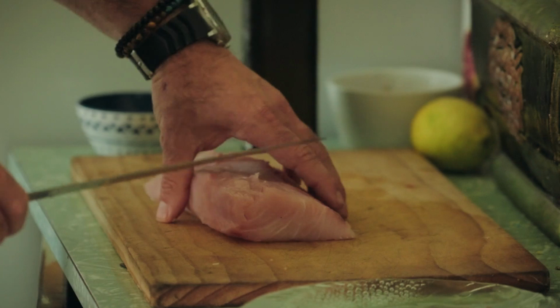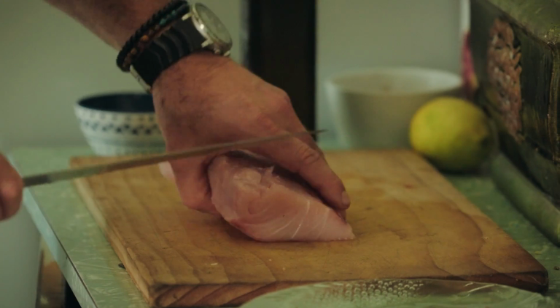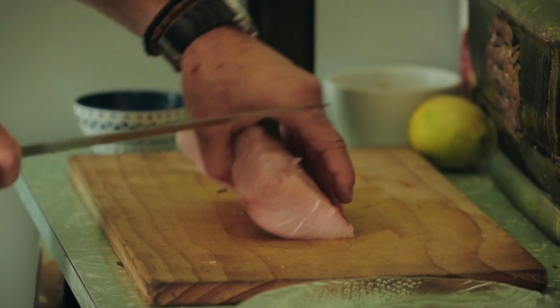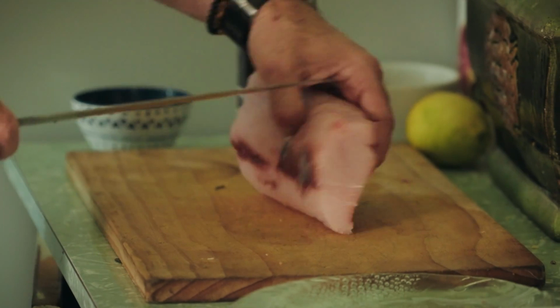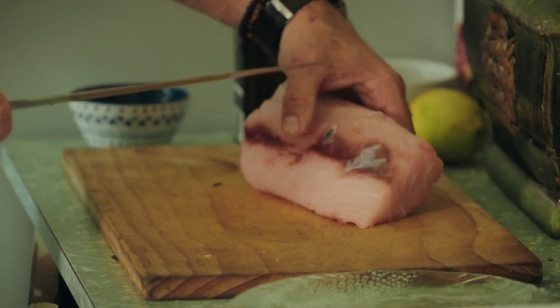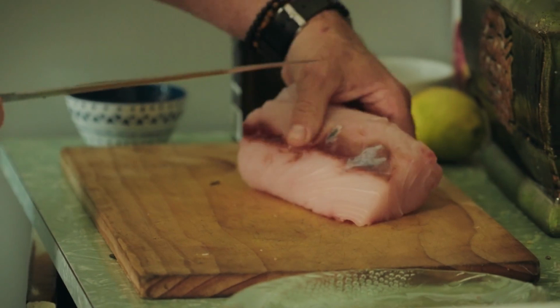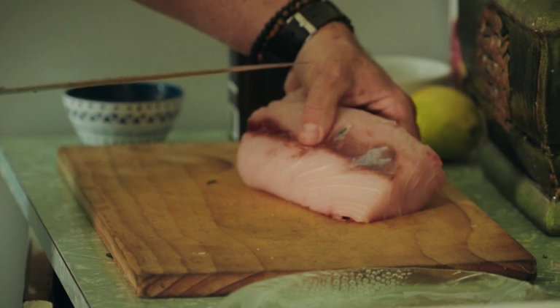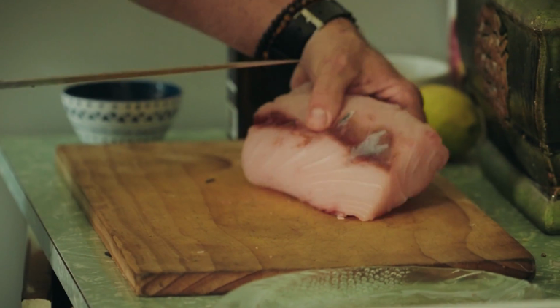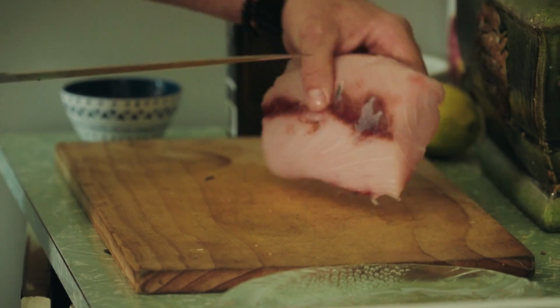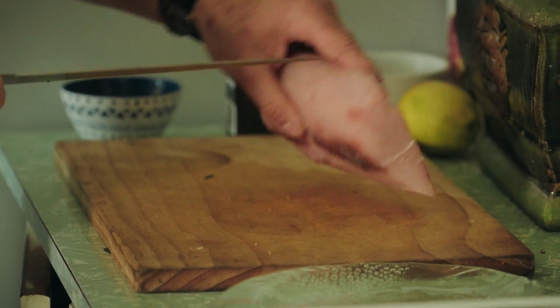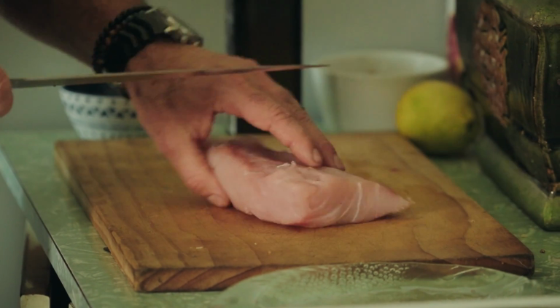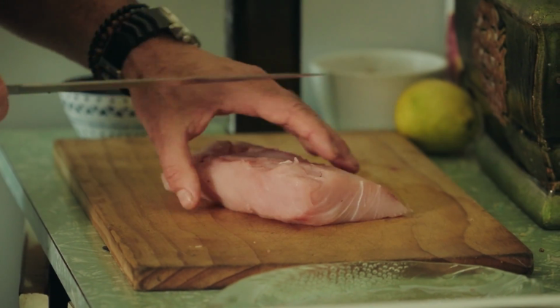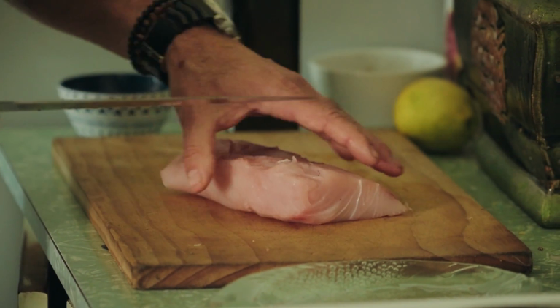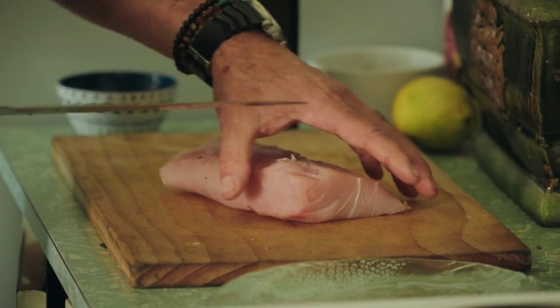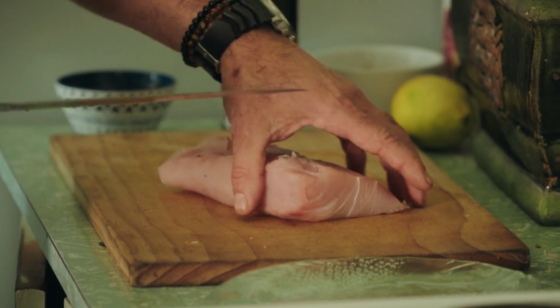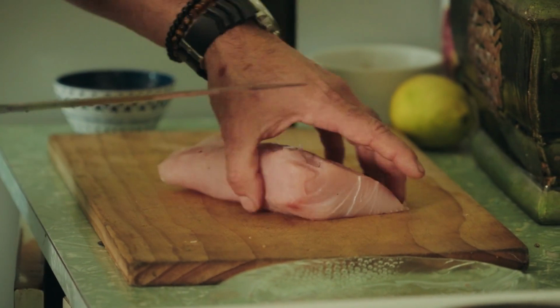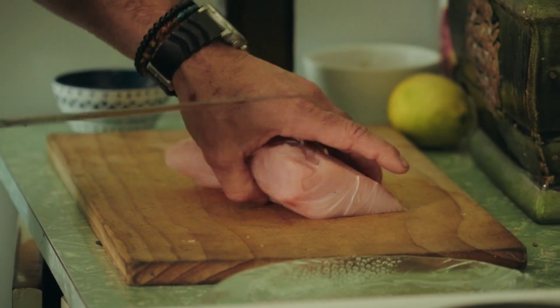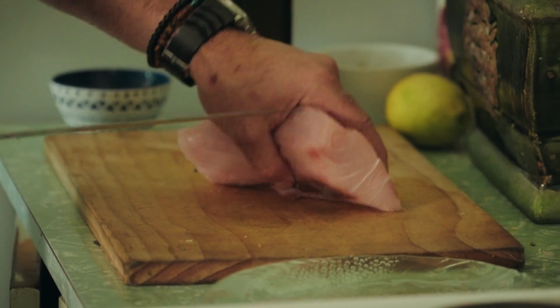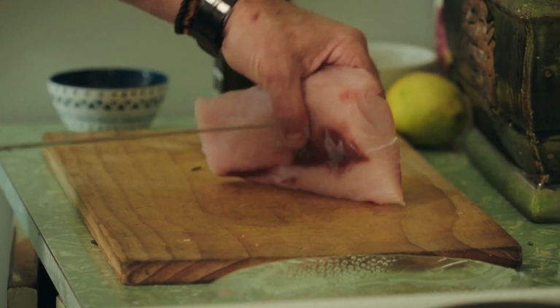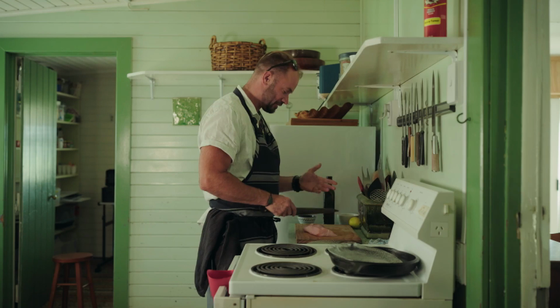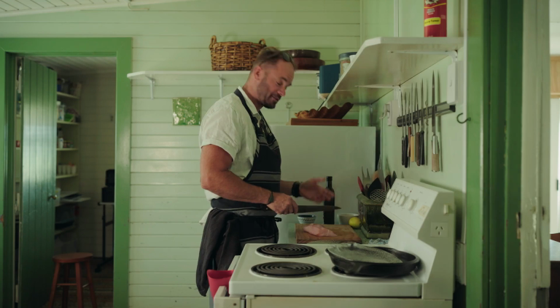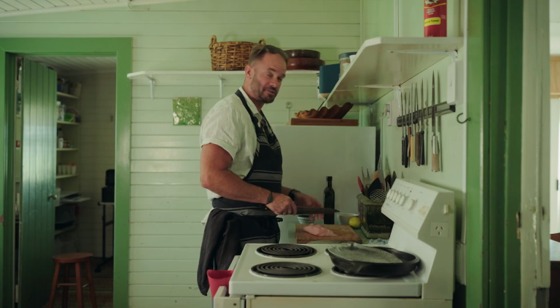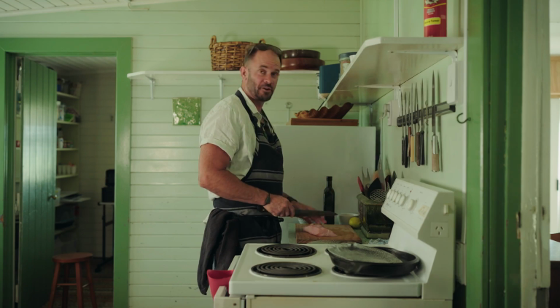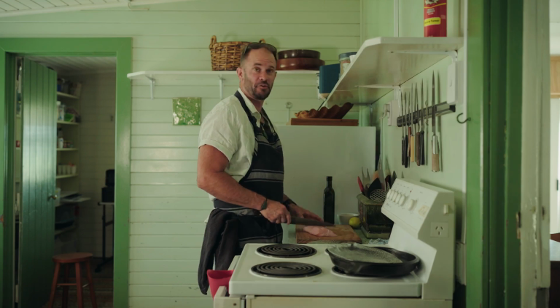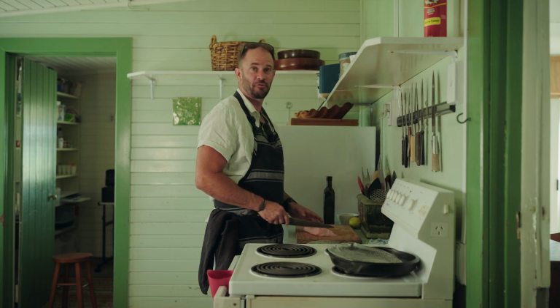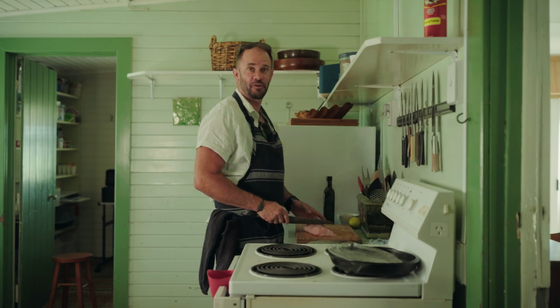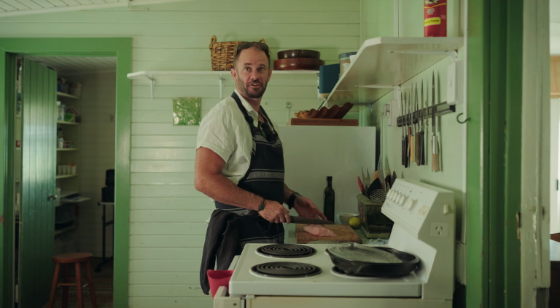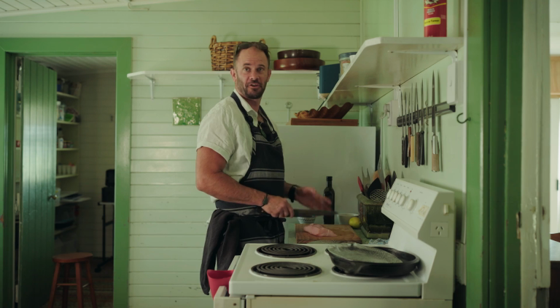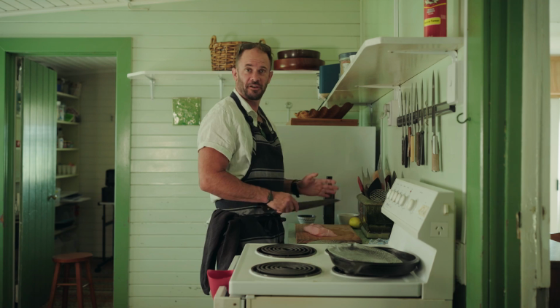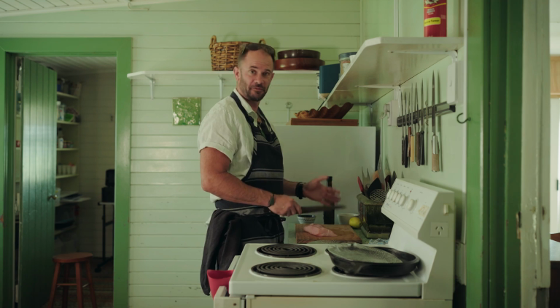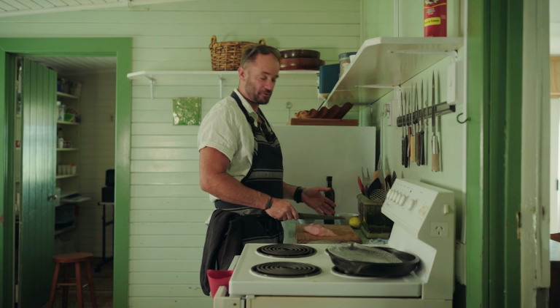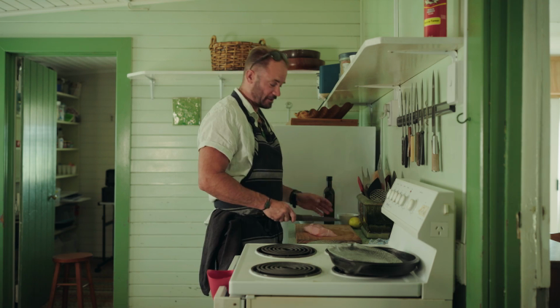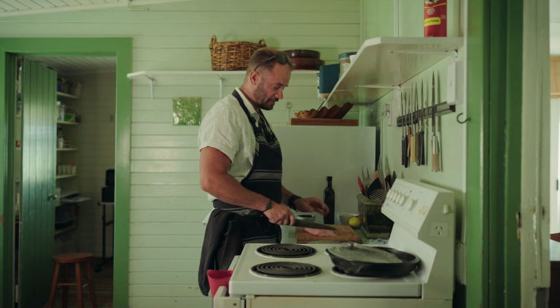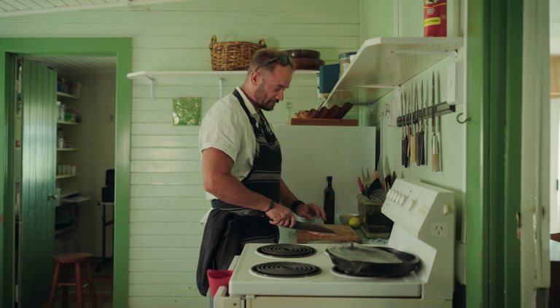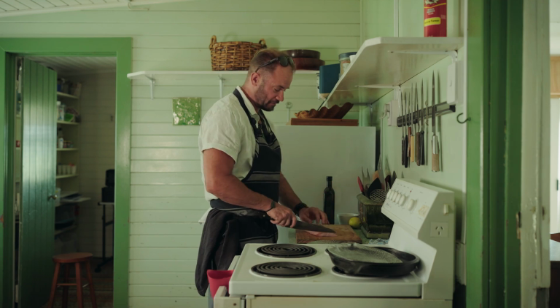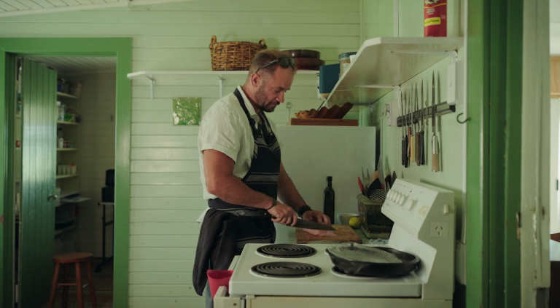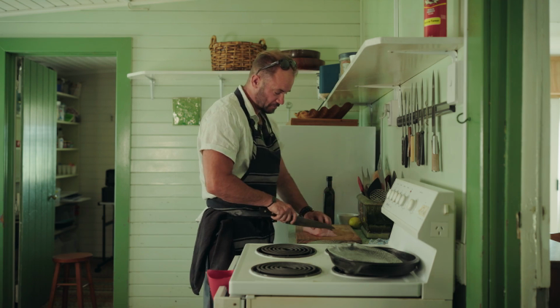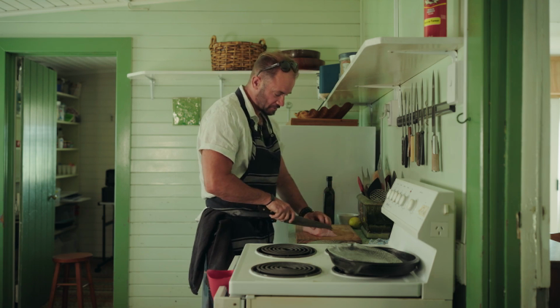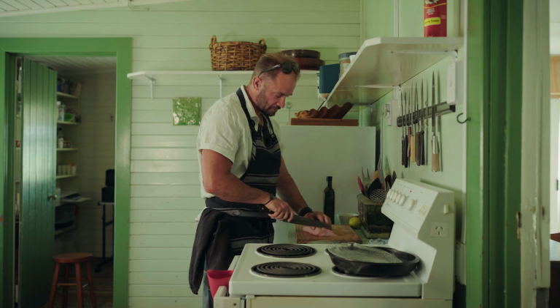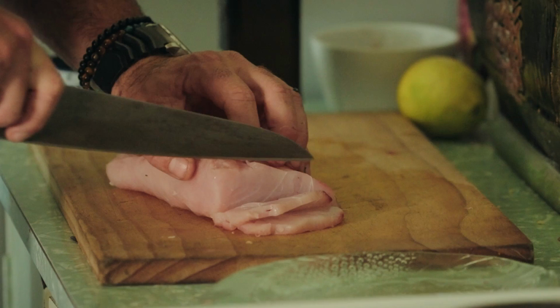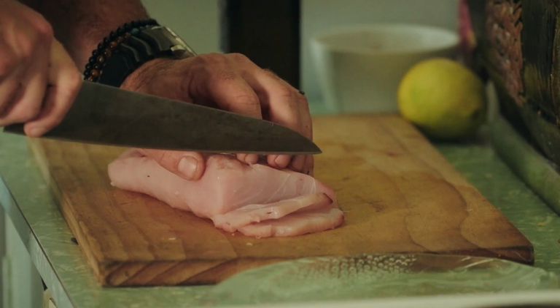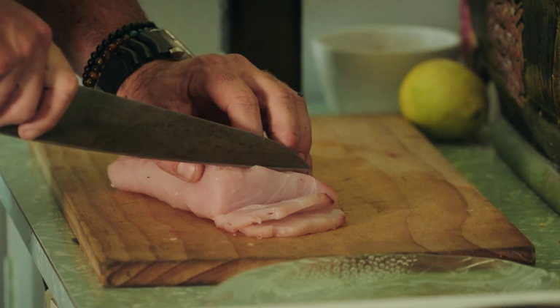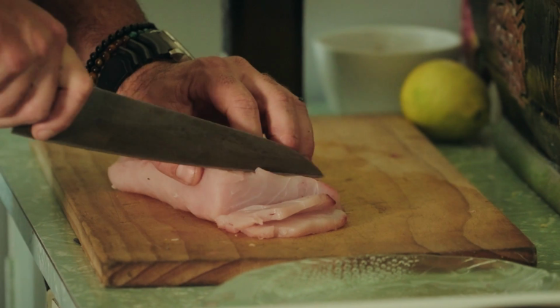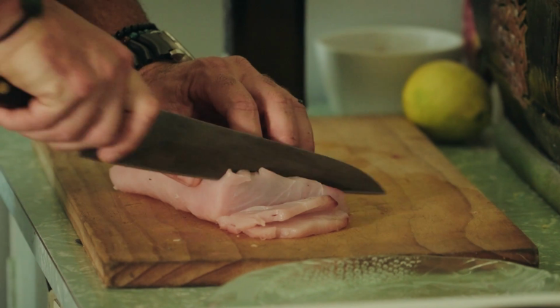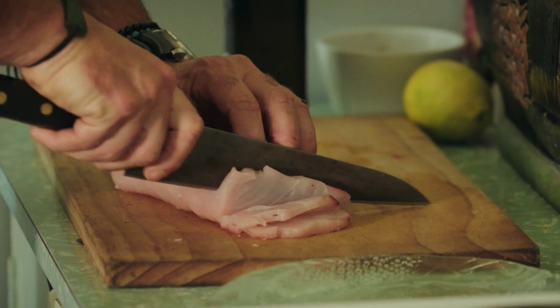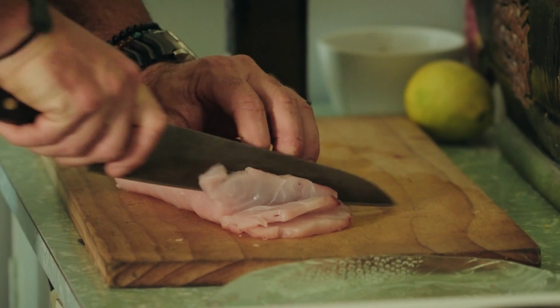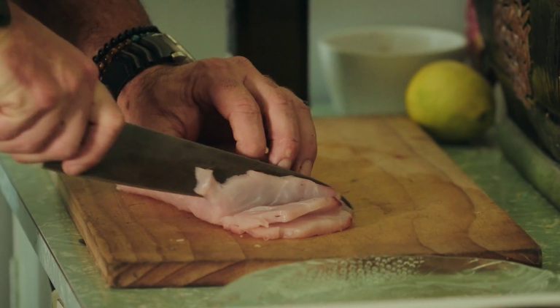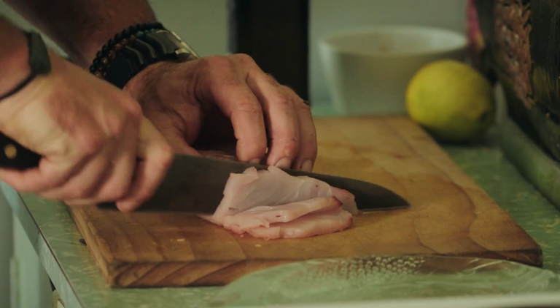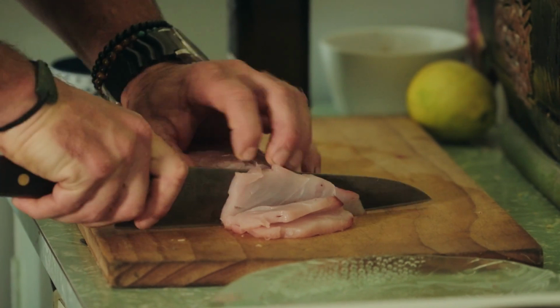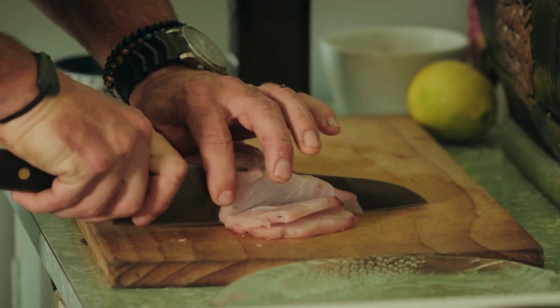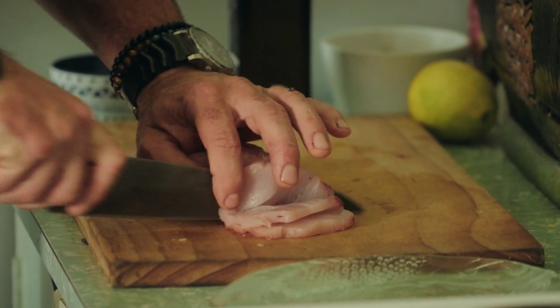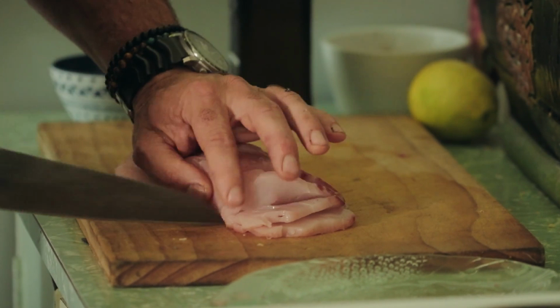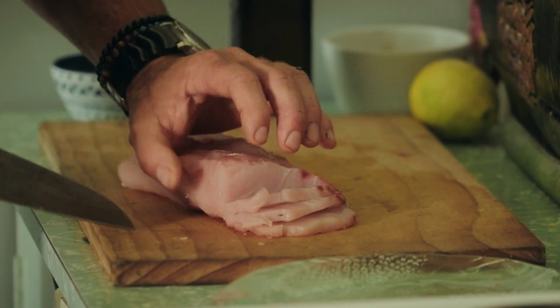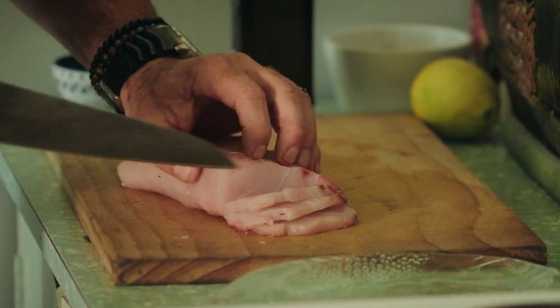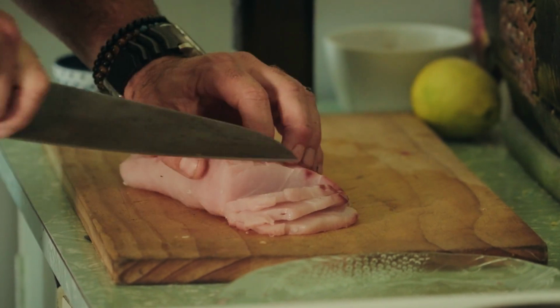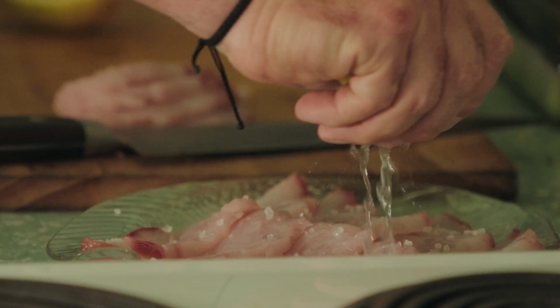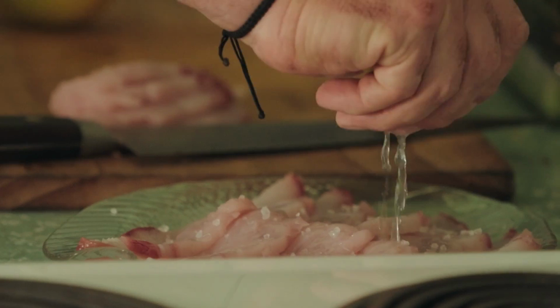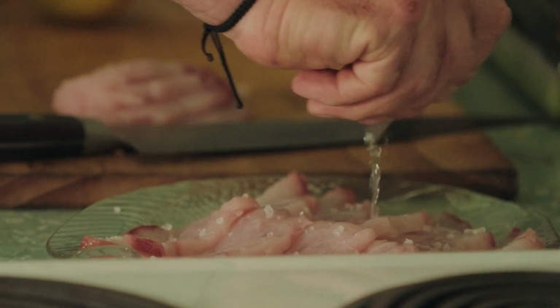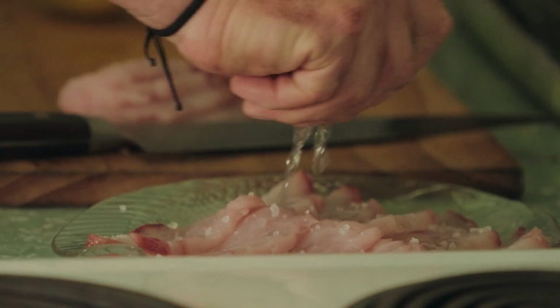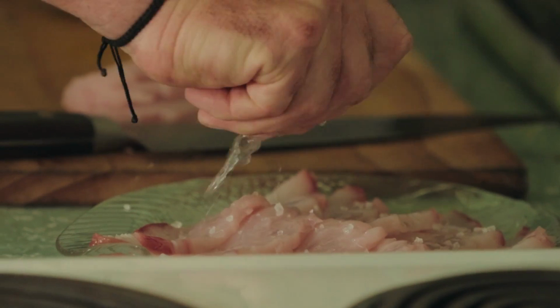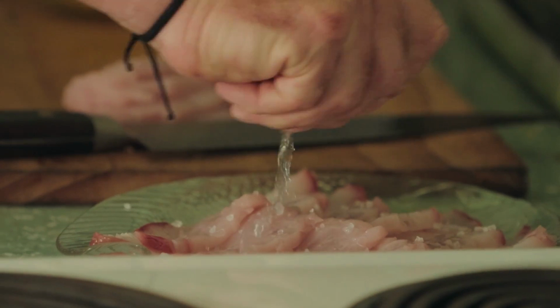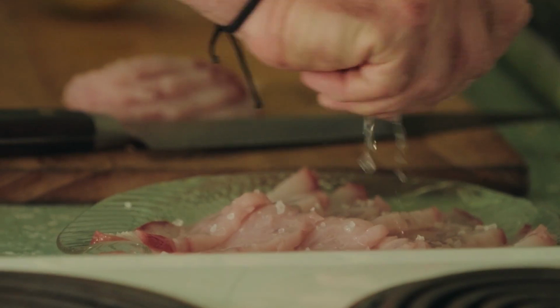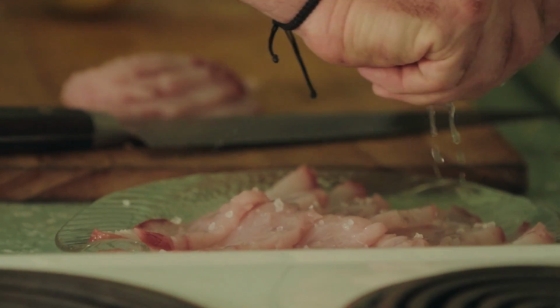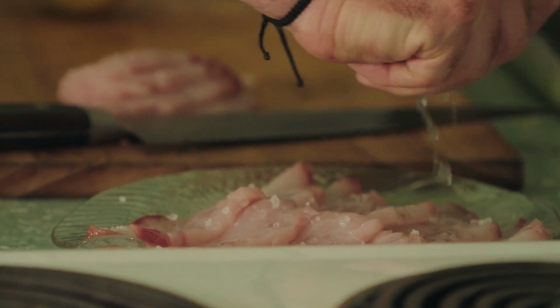I'm going to start with a little bit of kingfish. Look, it's so fresh I don't have to do anything to it. I'm just going to slice it into some thin slices and dress it on a plate.